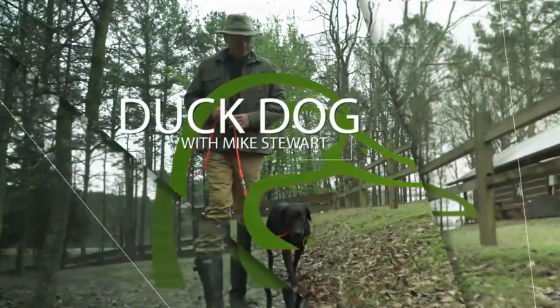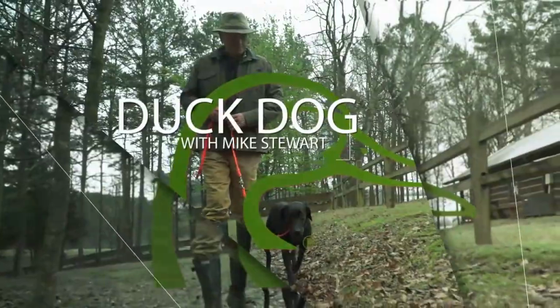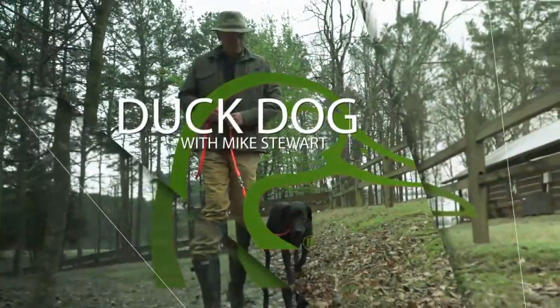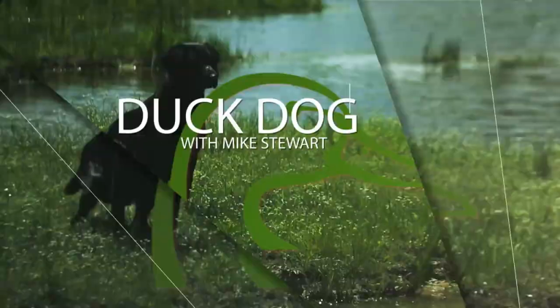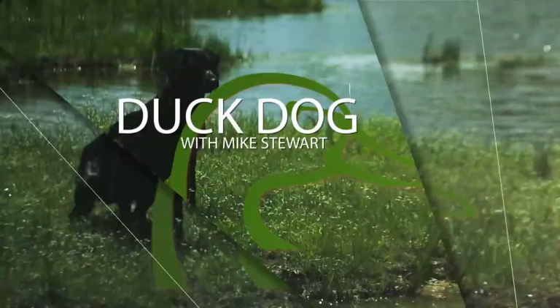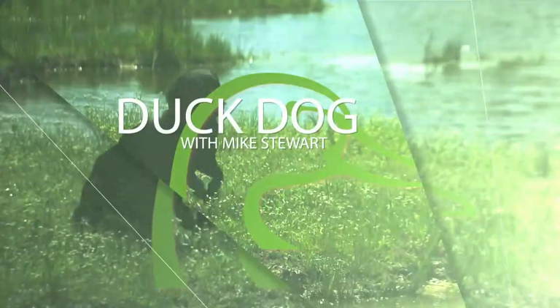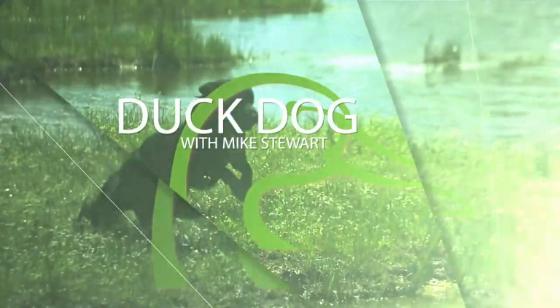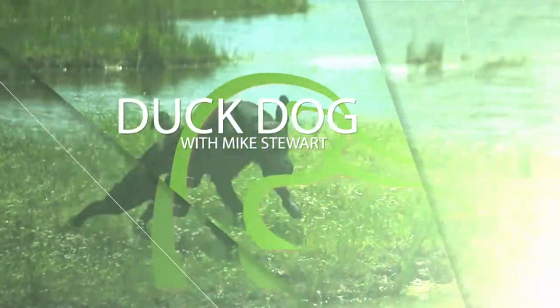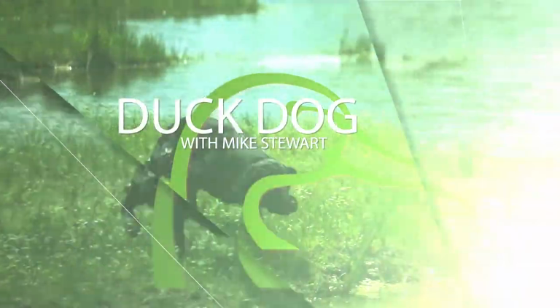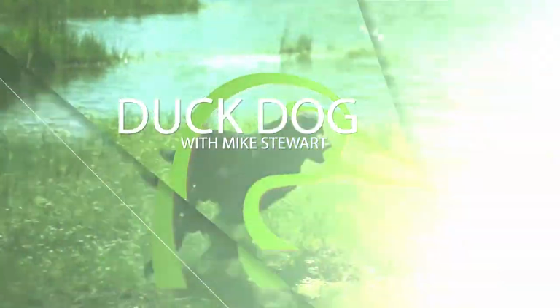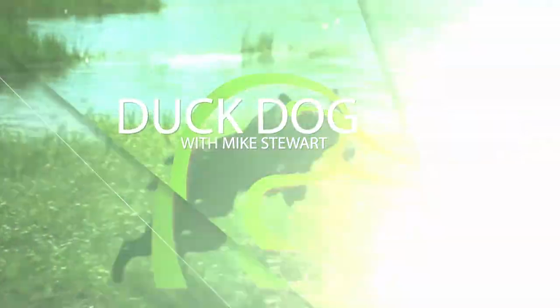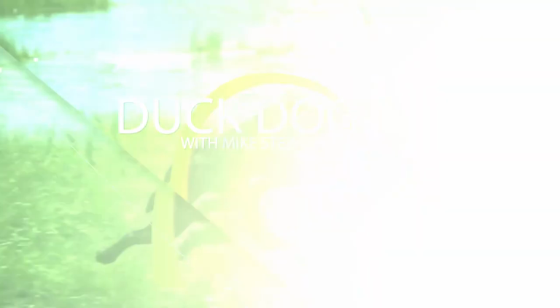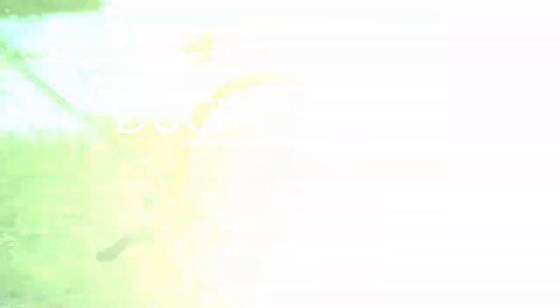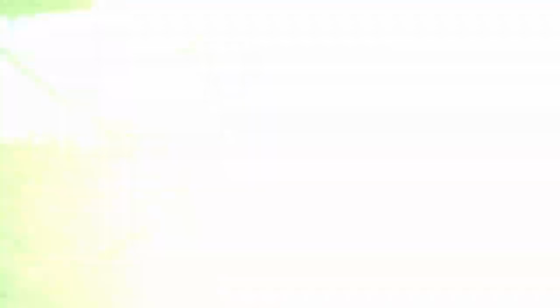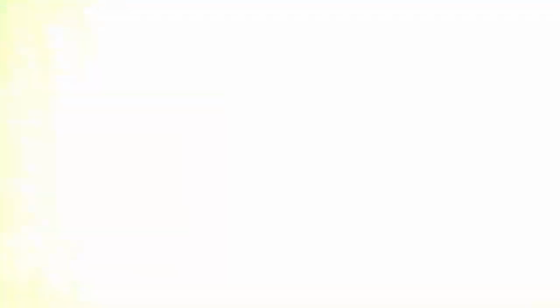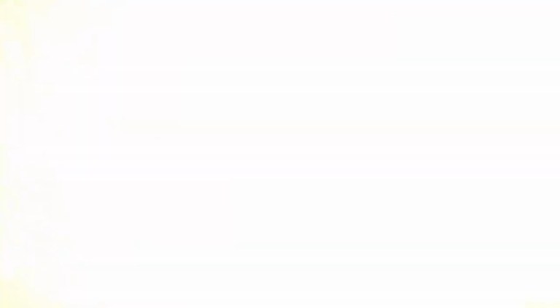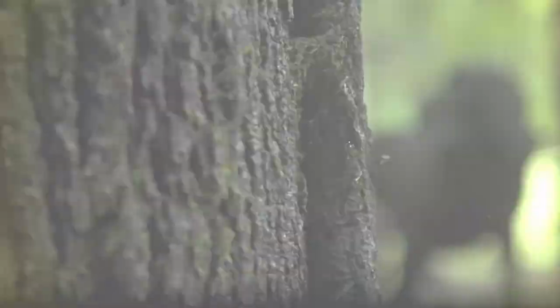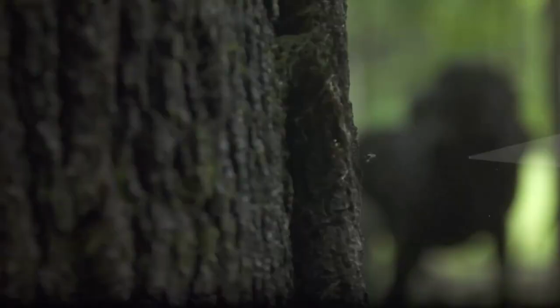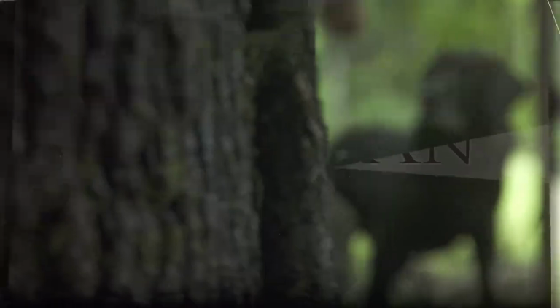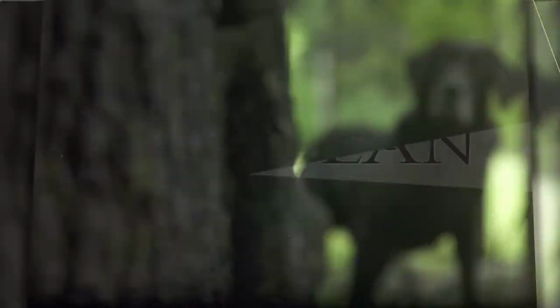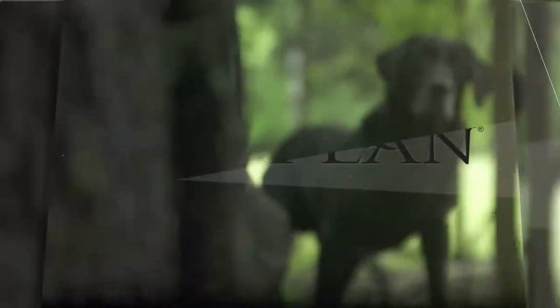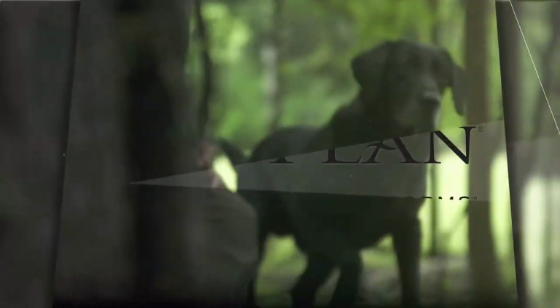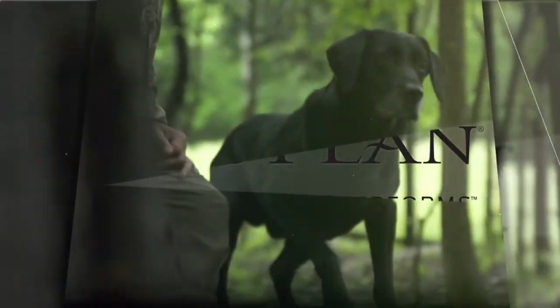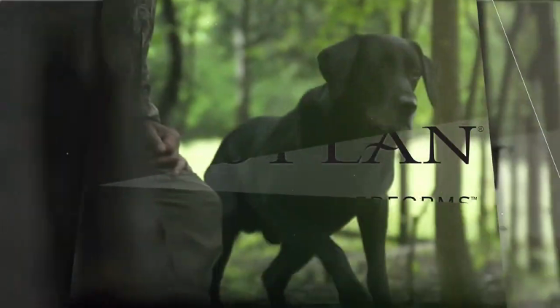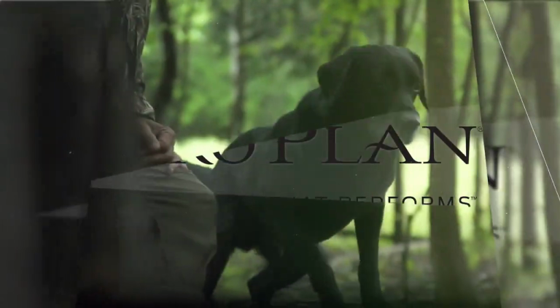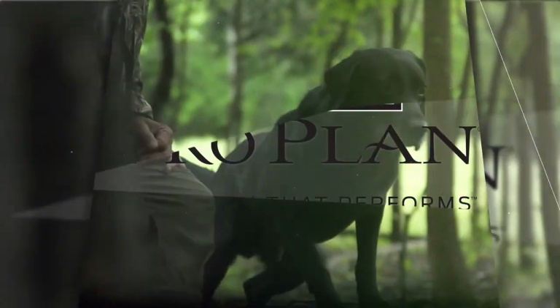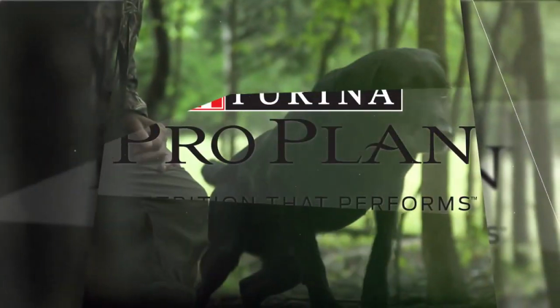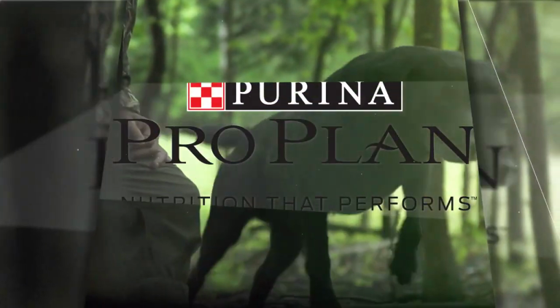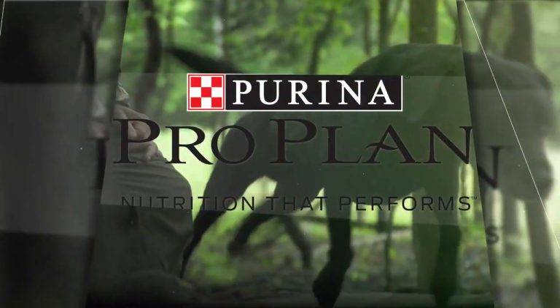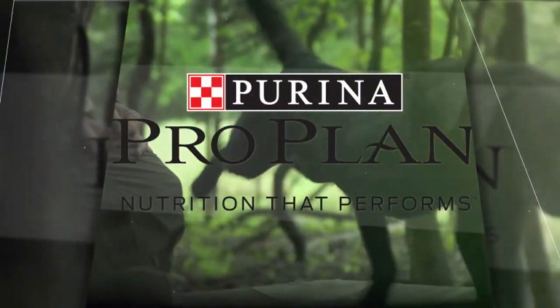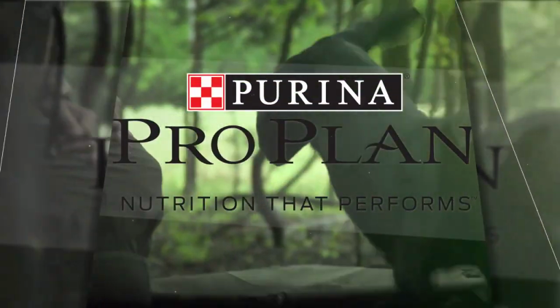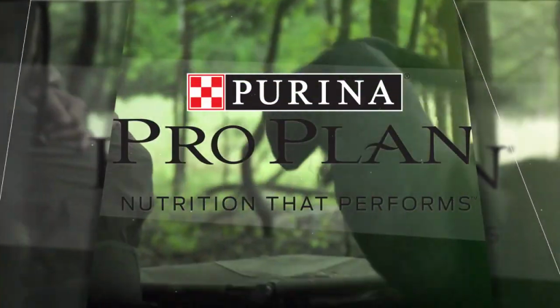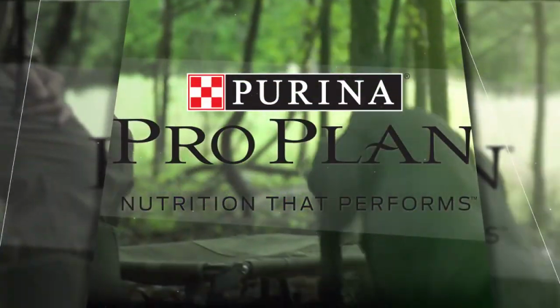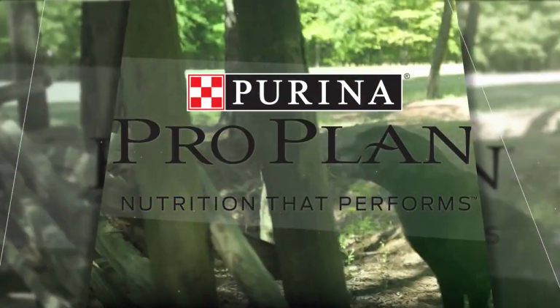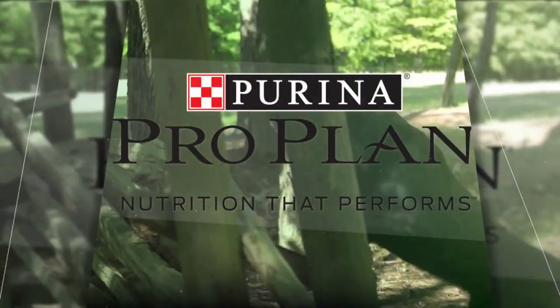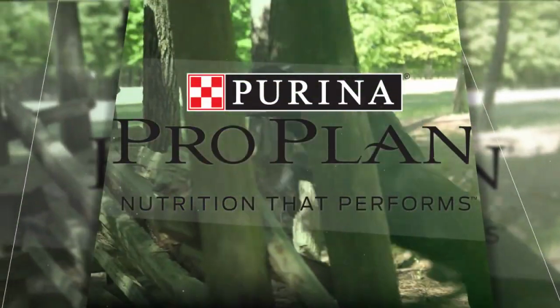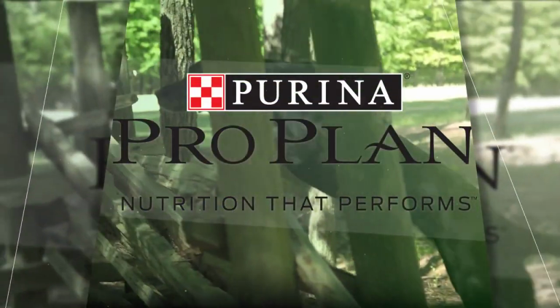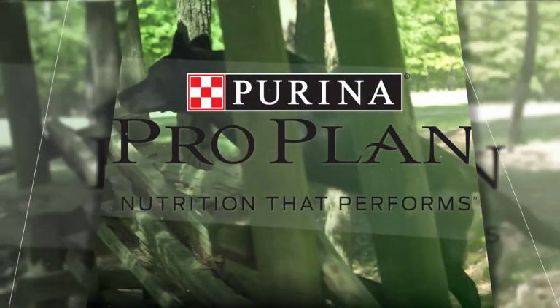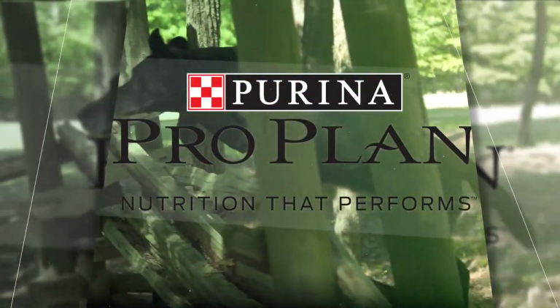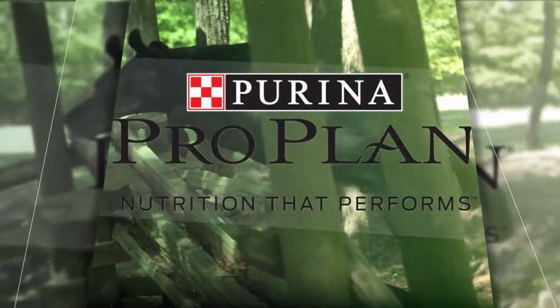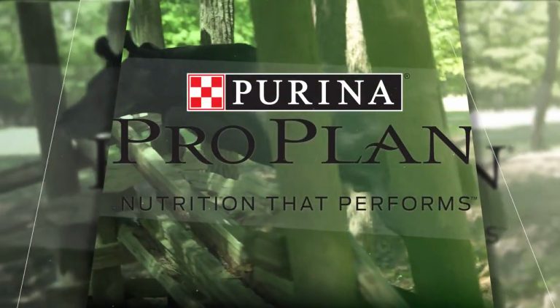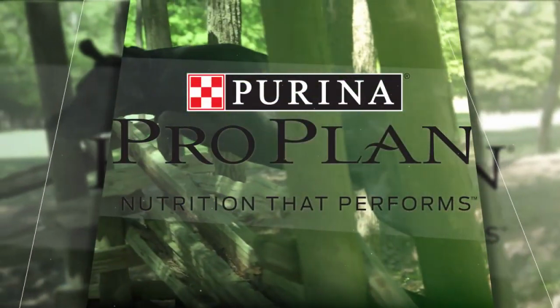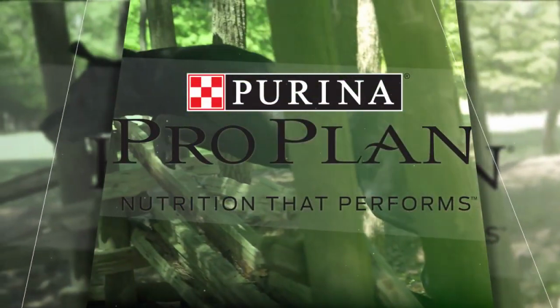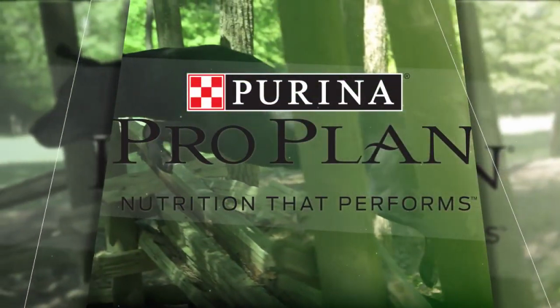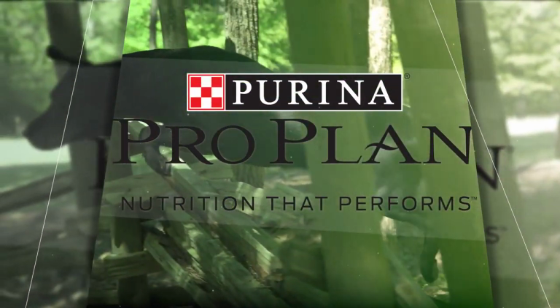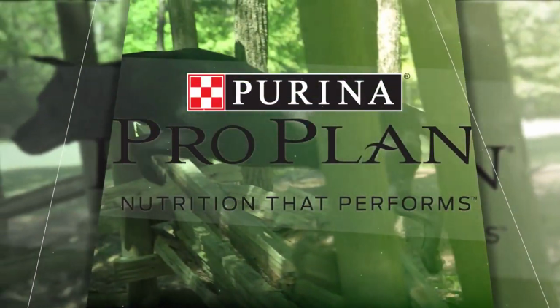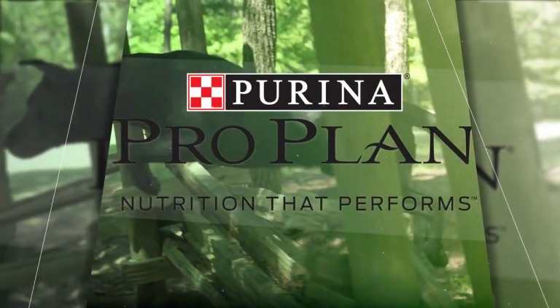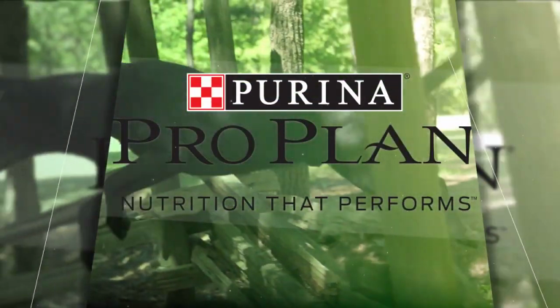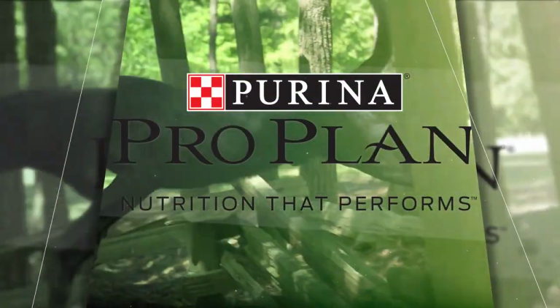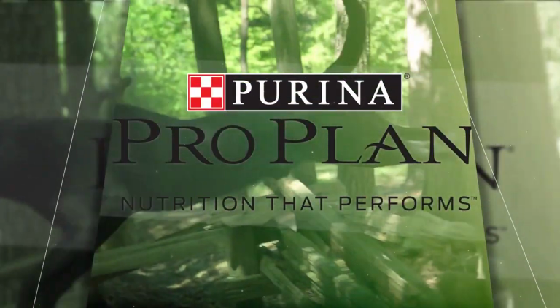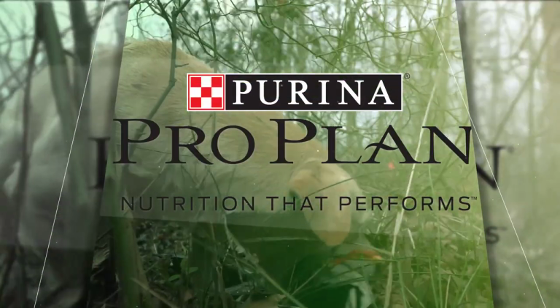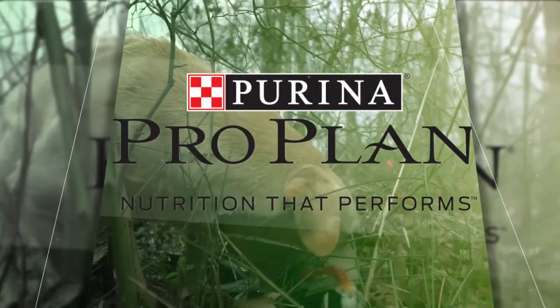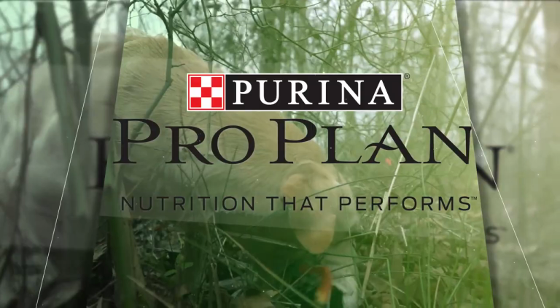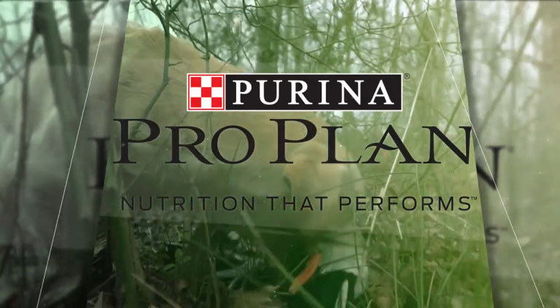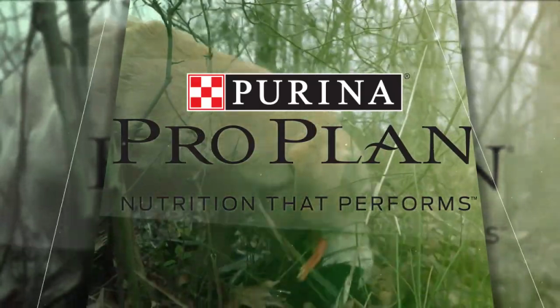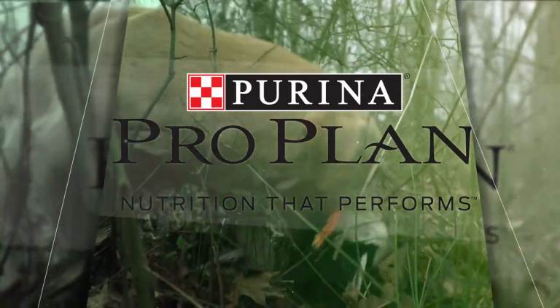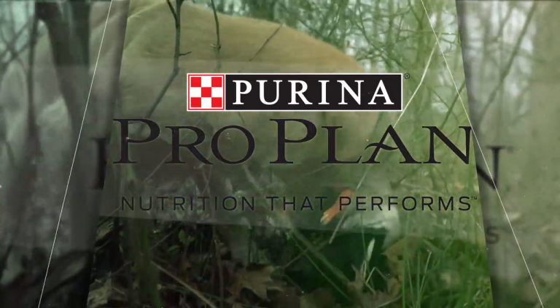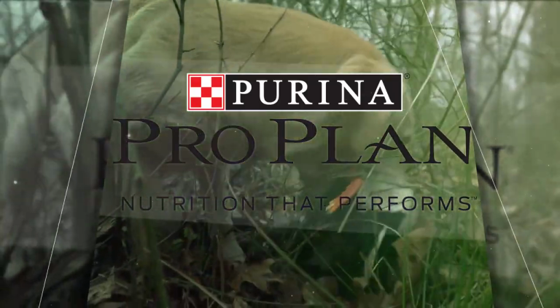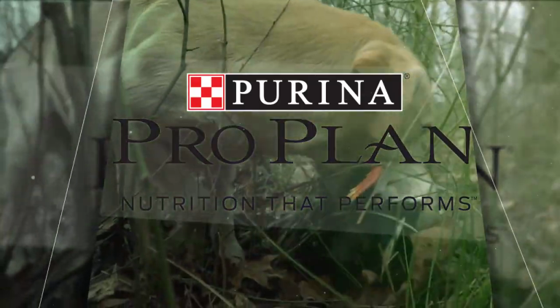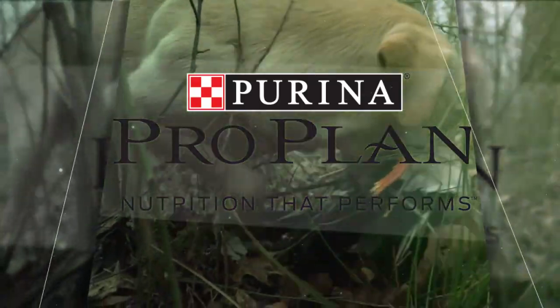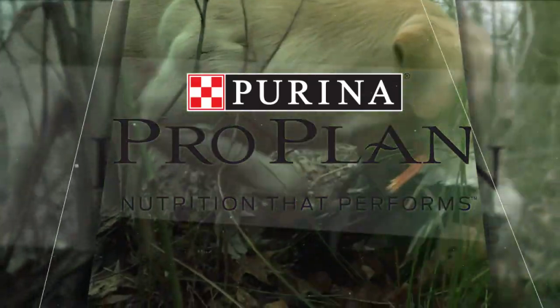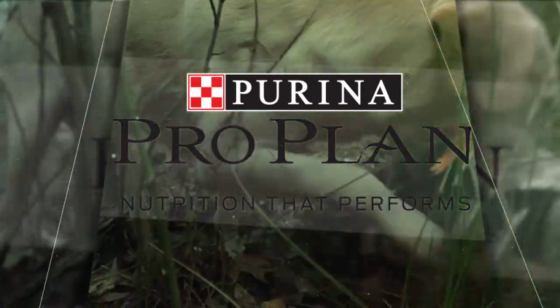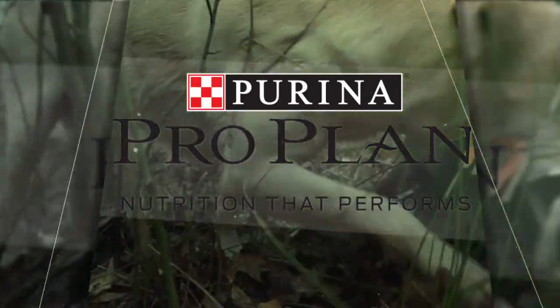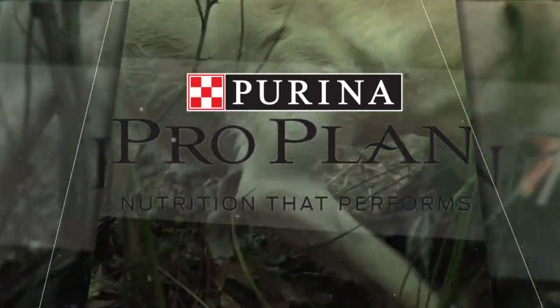Duck Dog with Mike Stewart is presented by Purina ProPlan. Nutrition that performs.